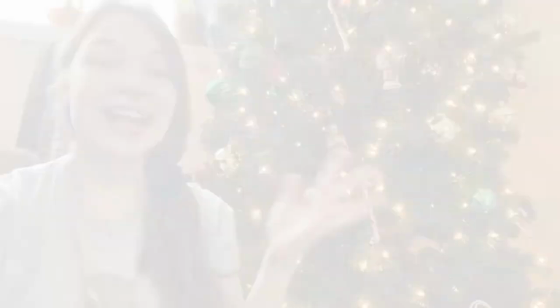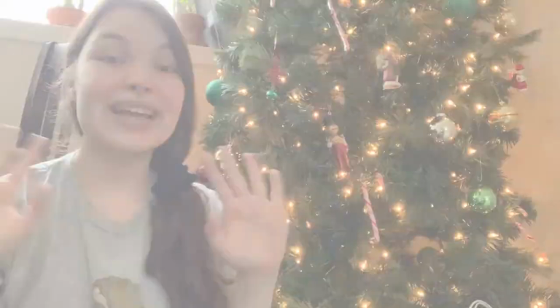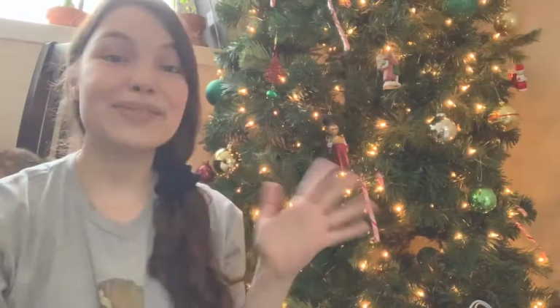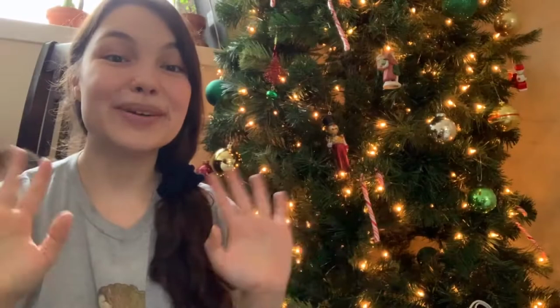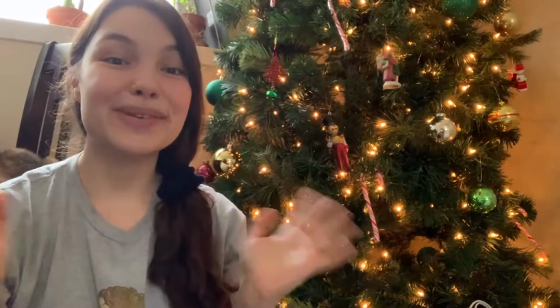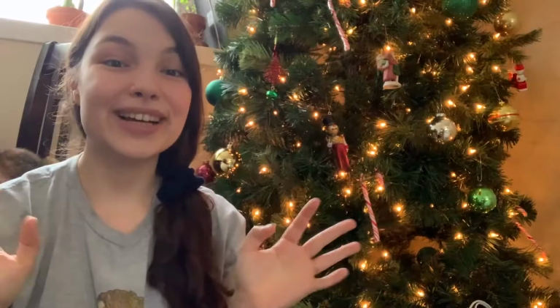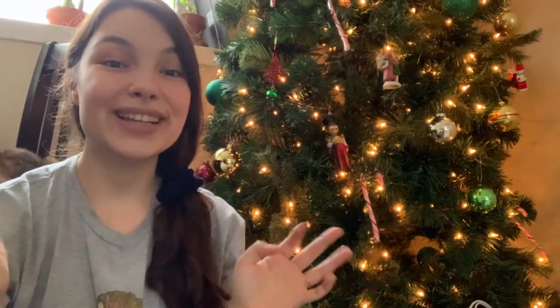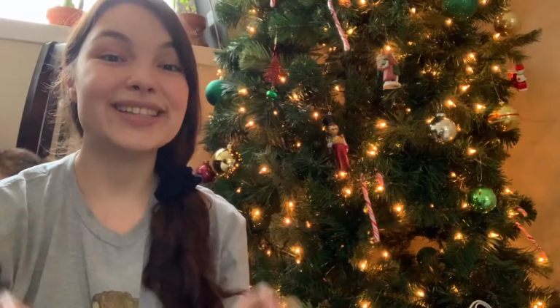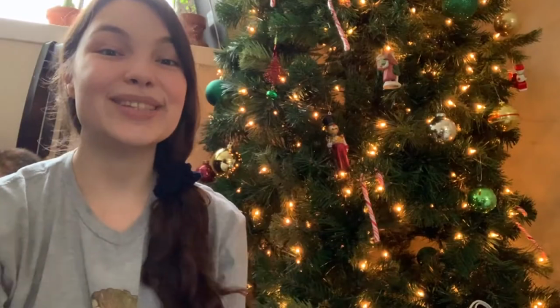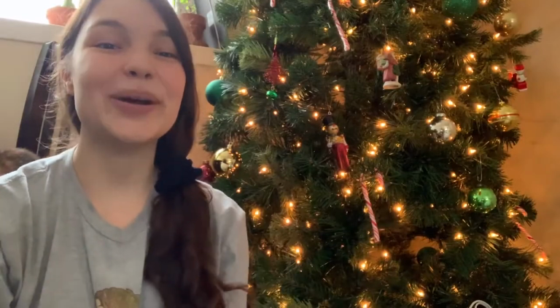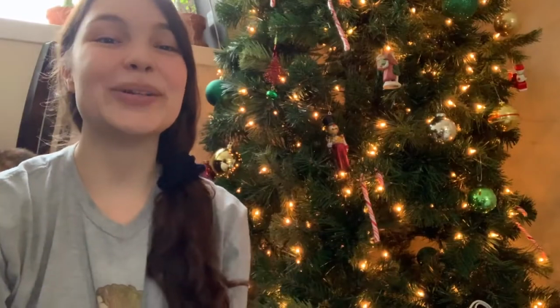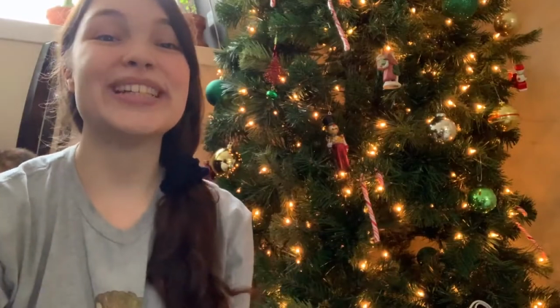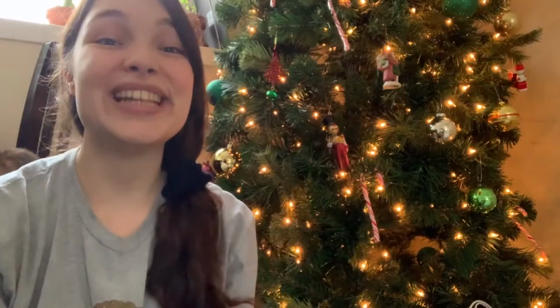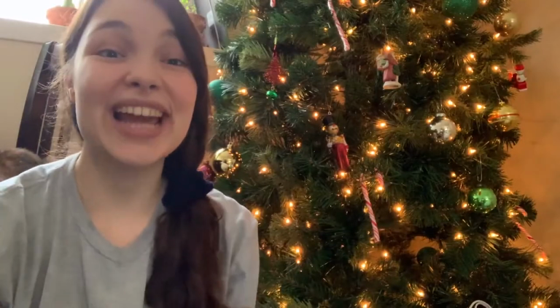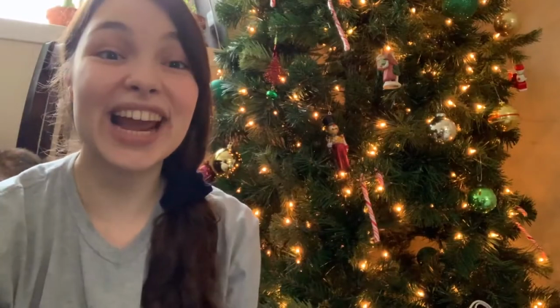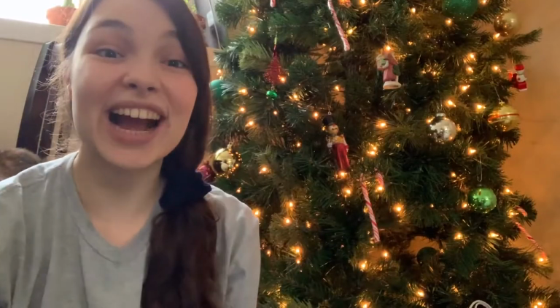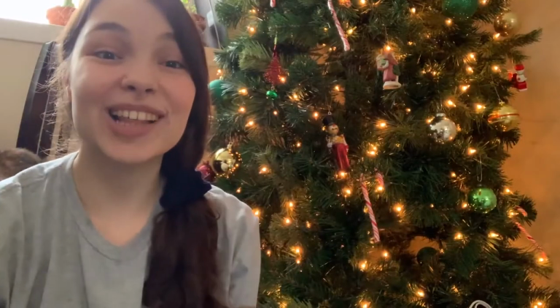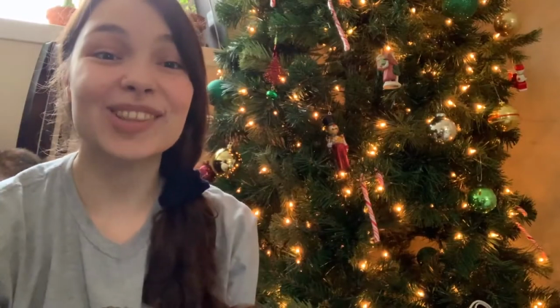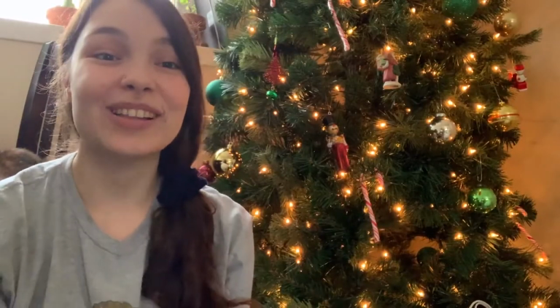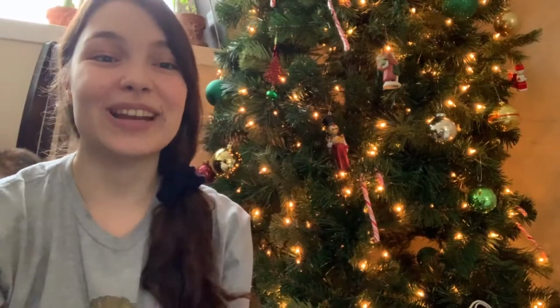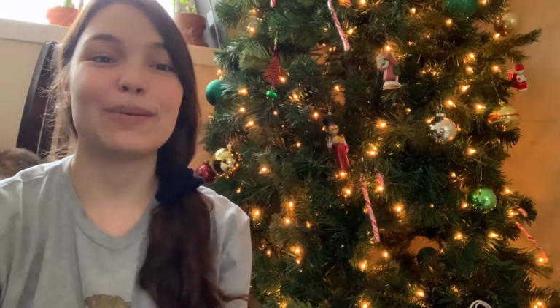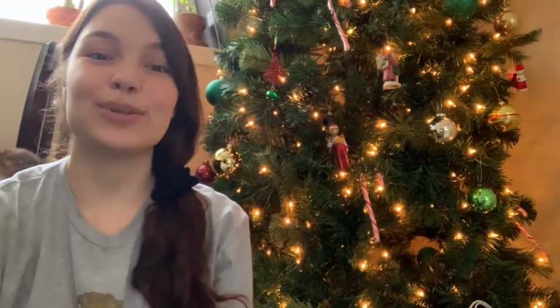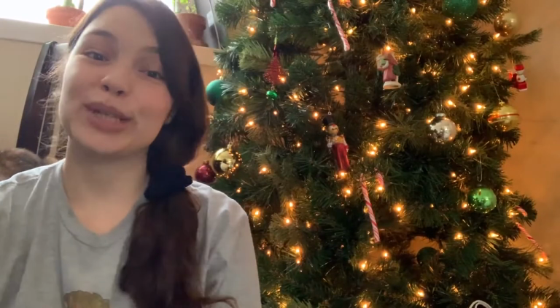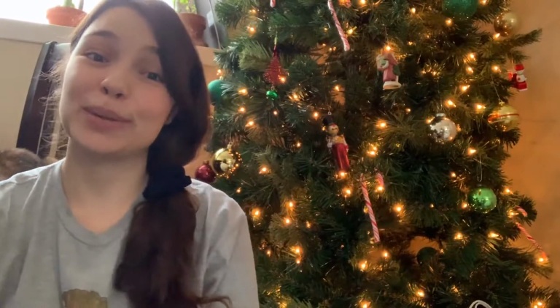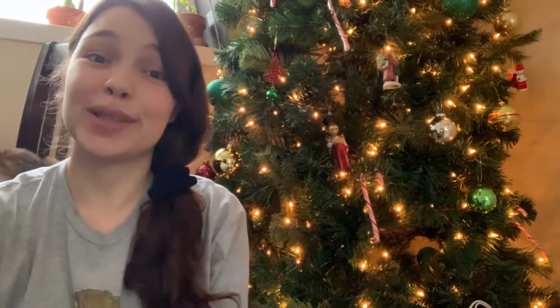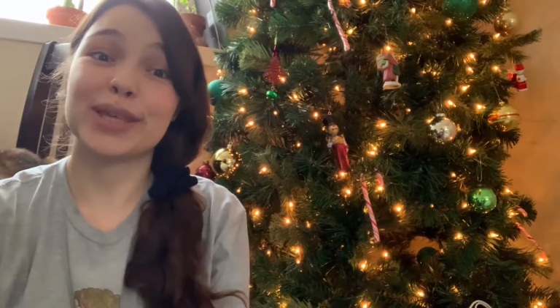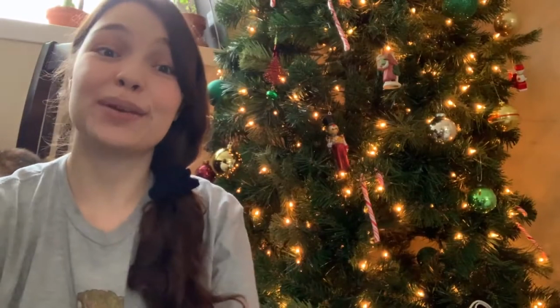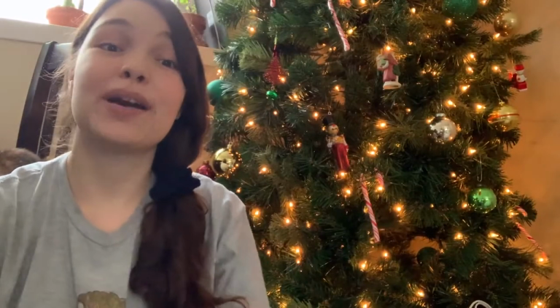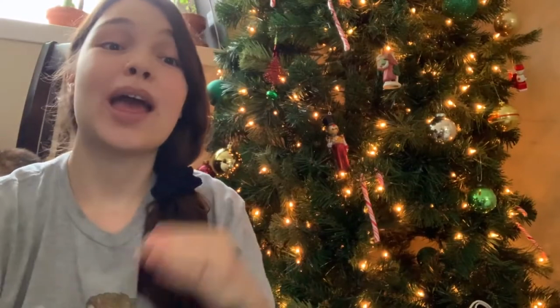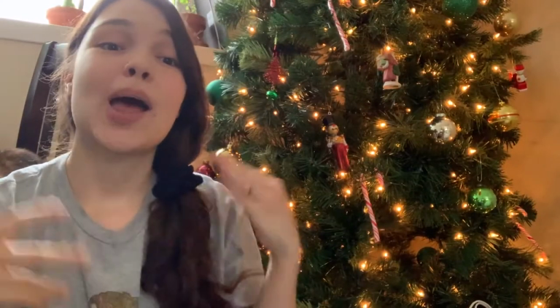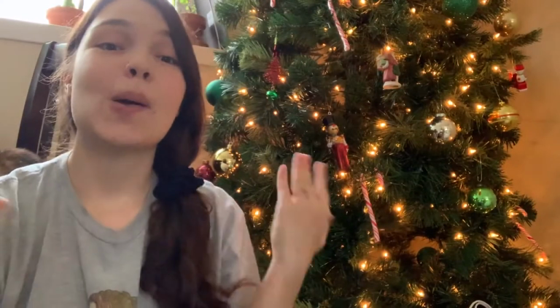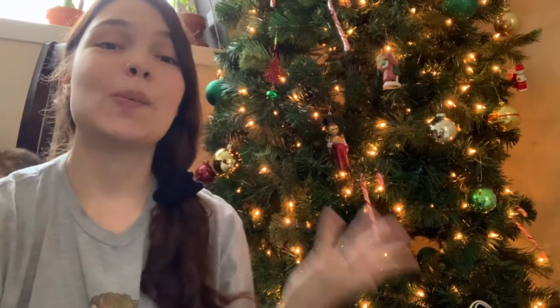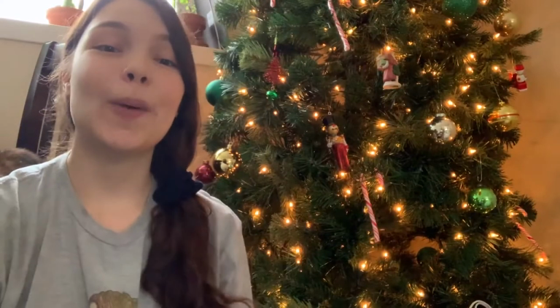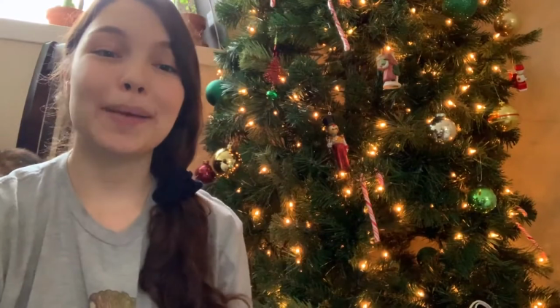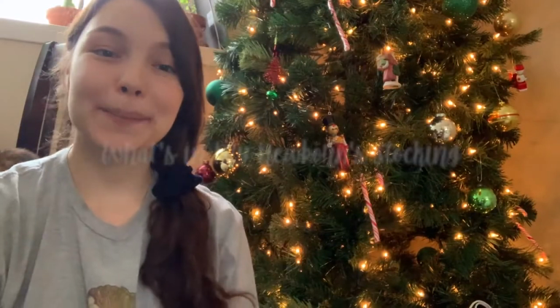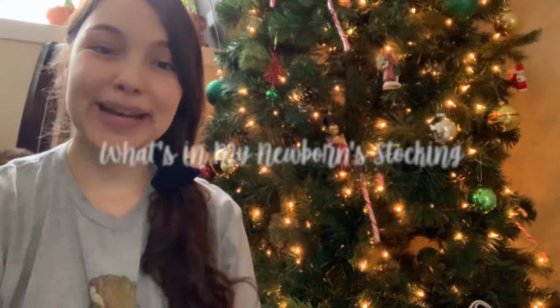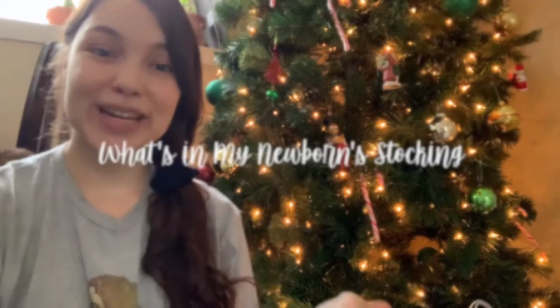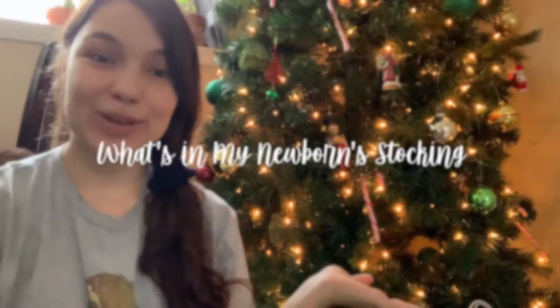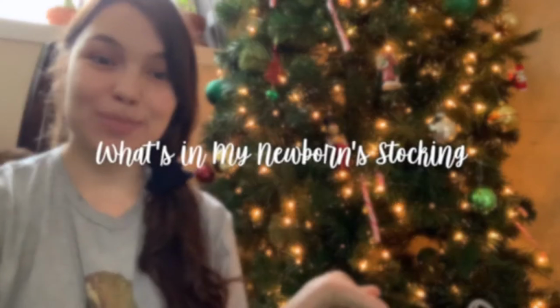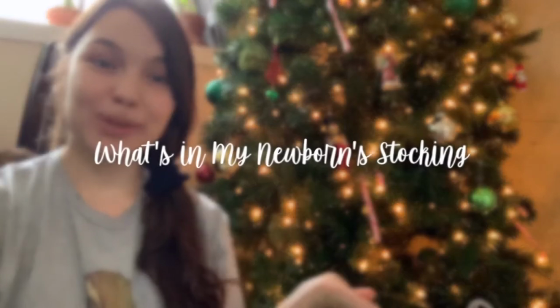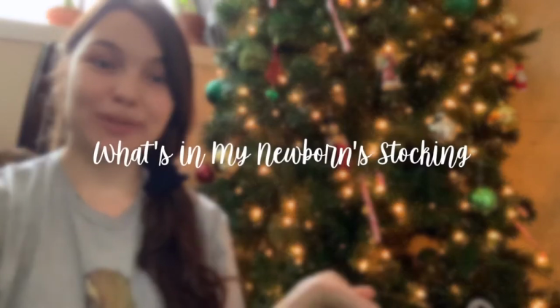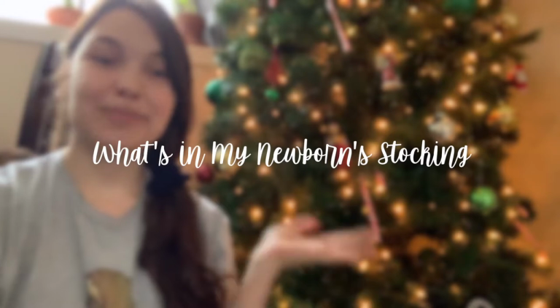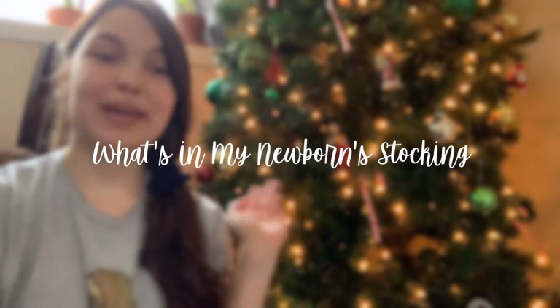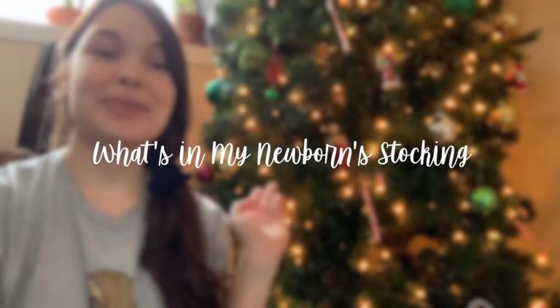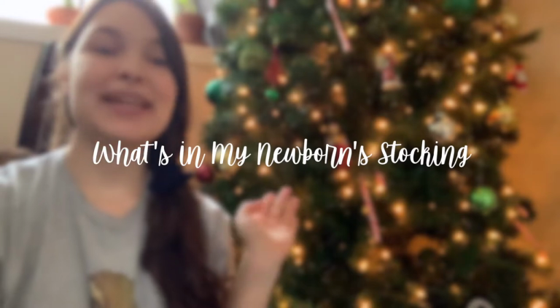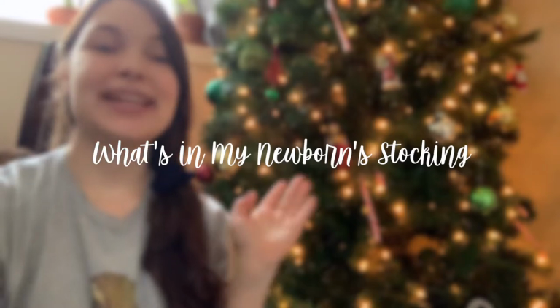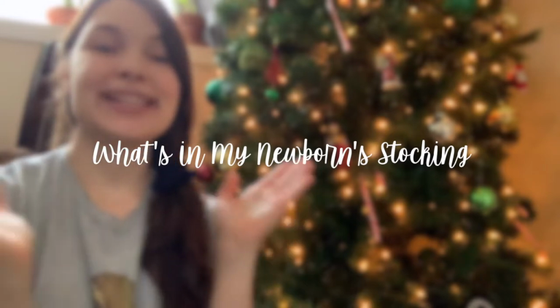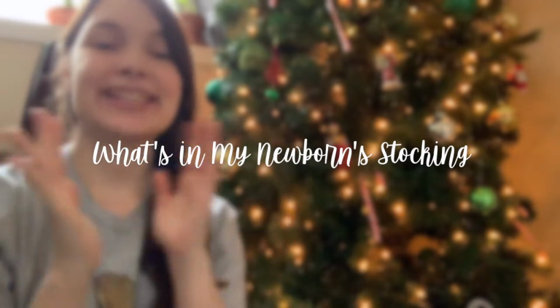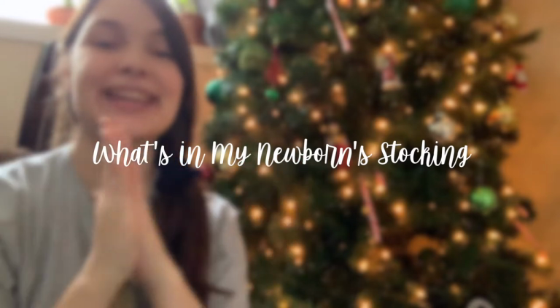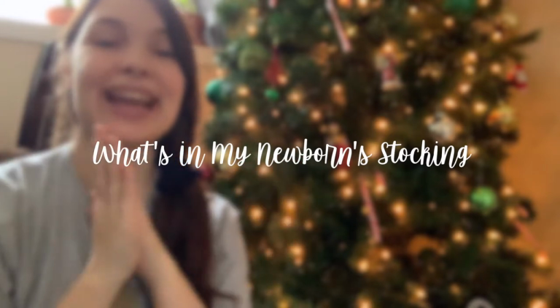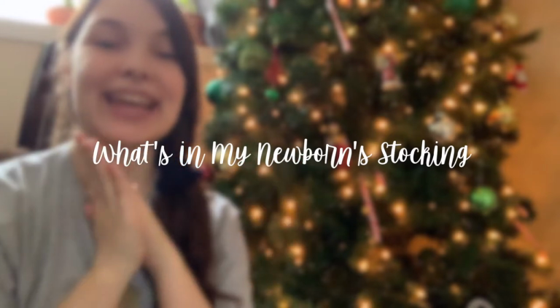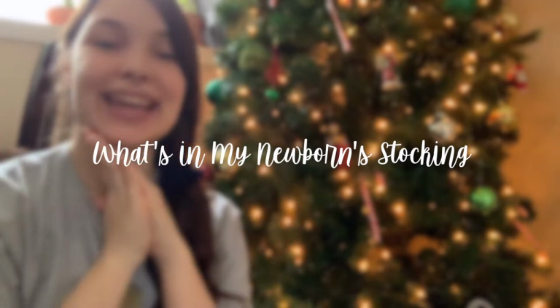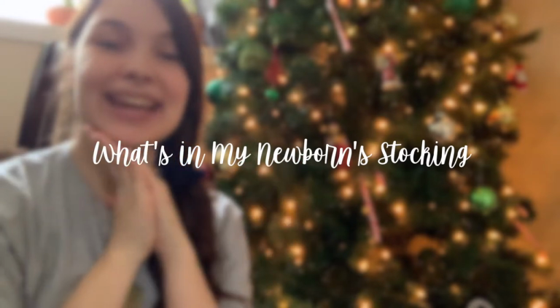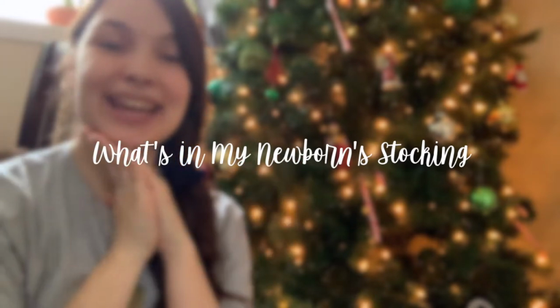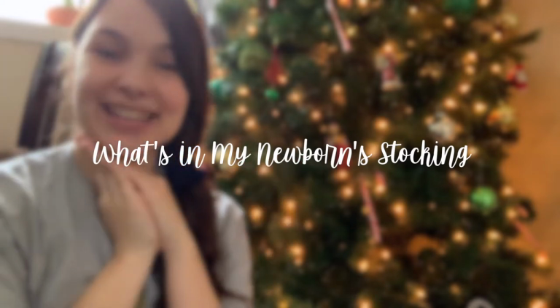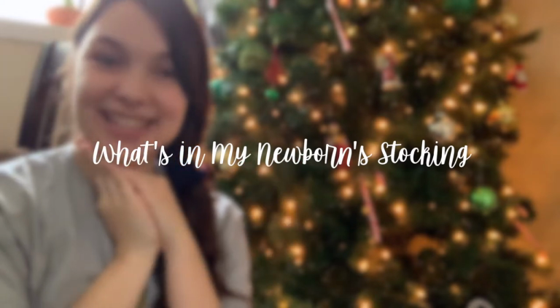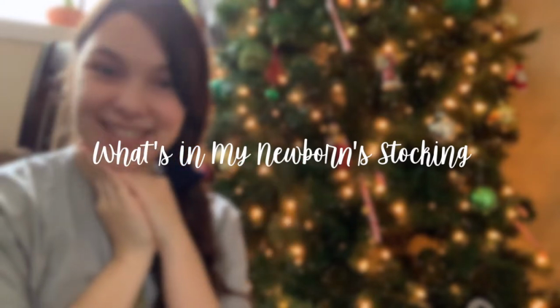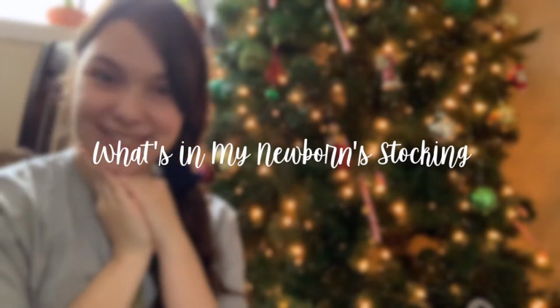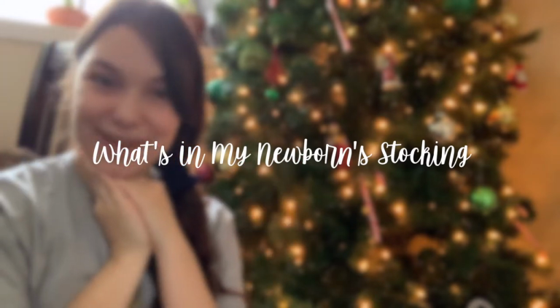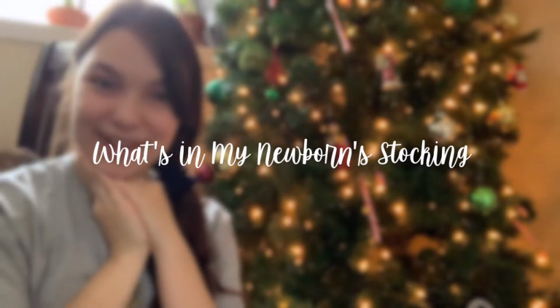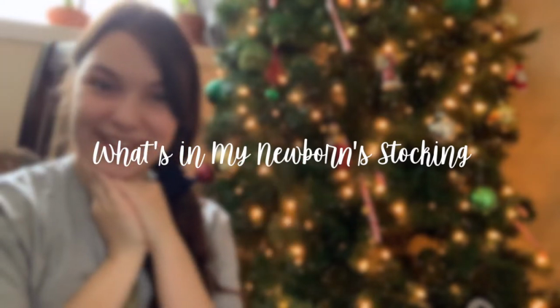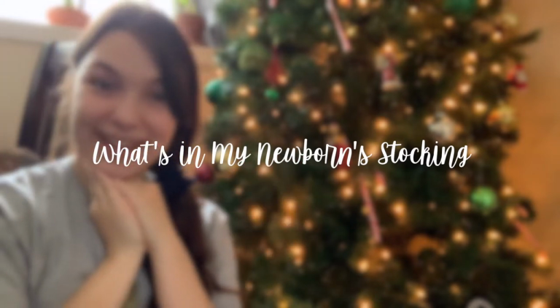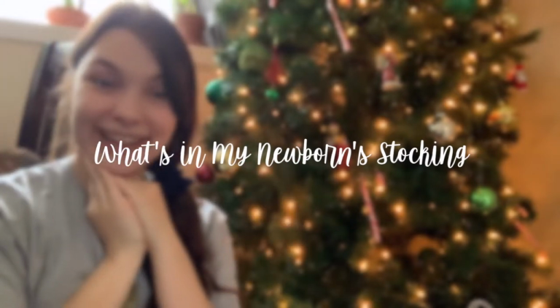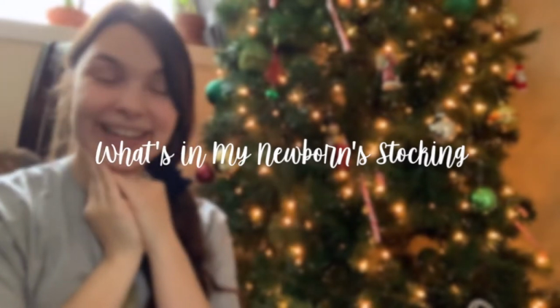Hi everyone! Today I thought I would share with you what my newborn baby is getting in his stocking.